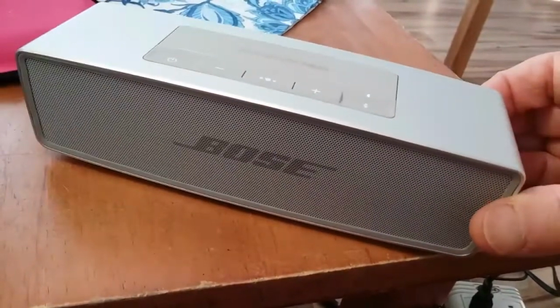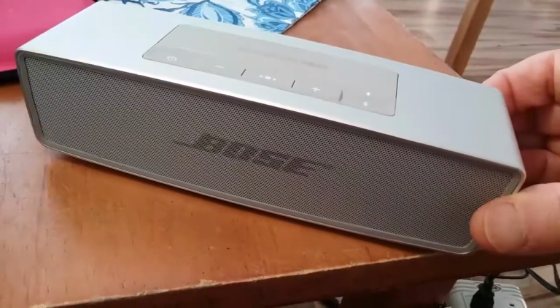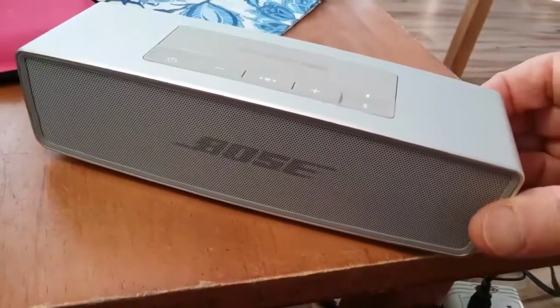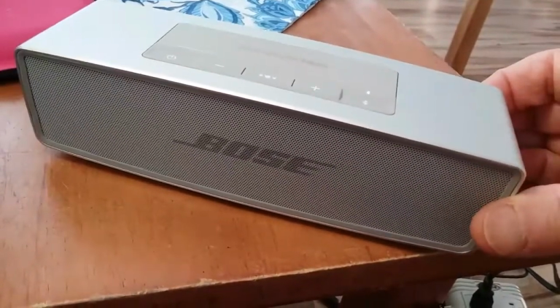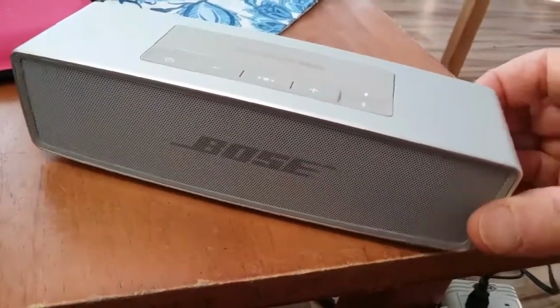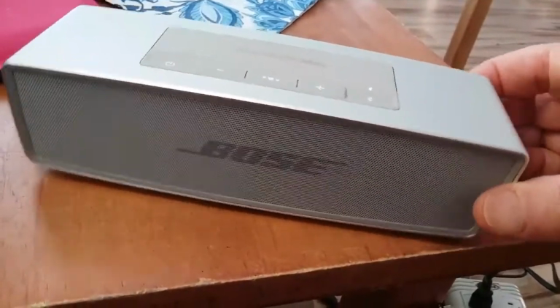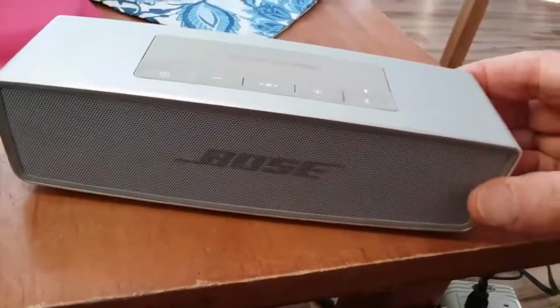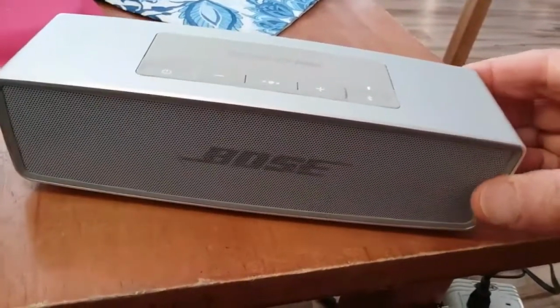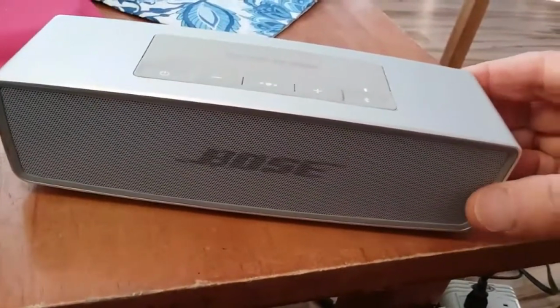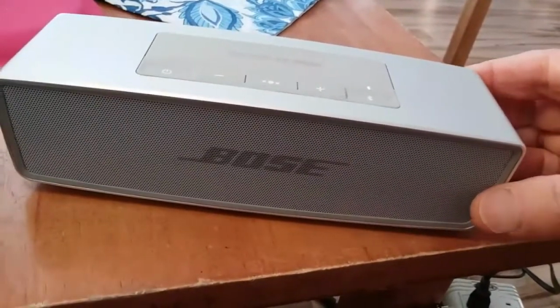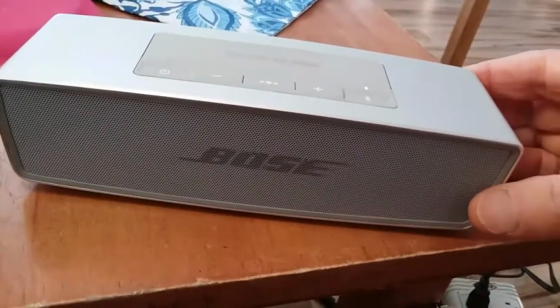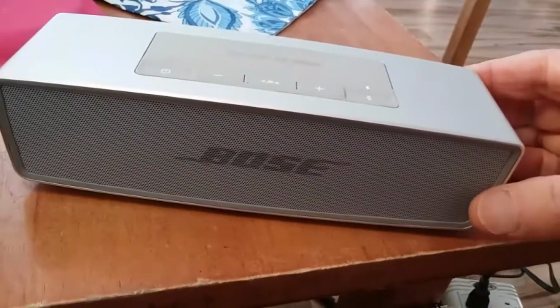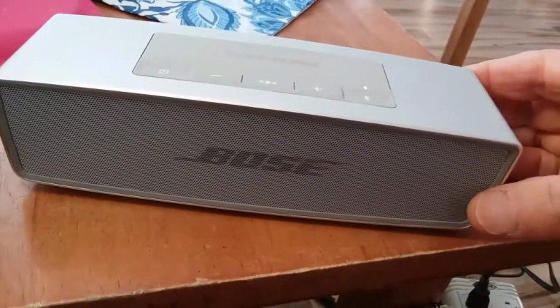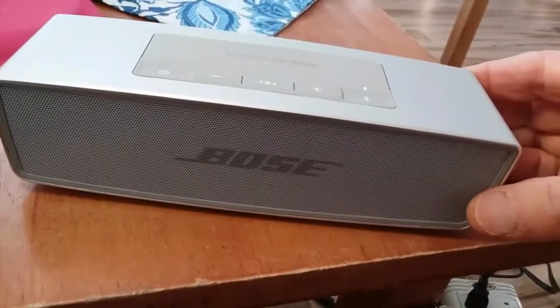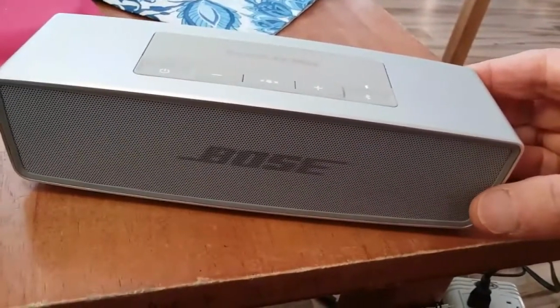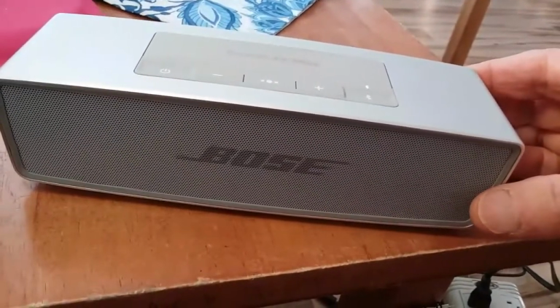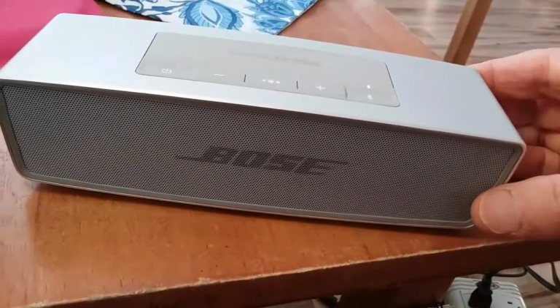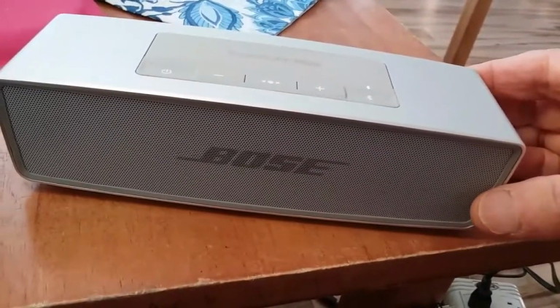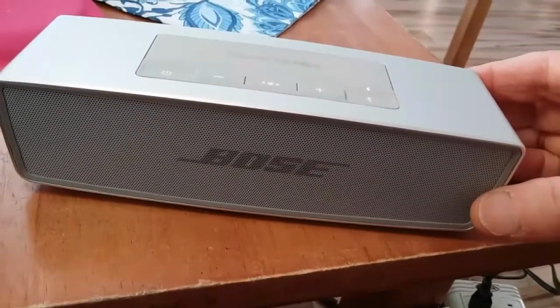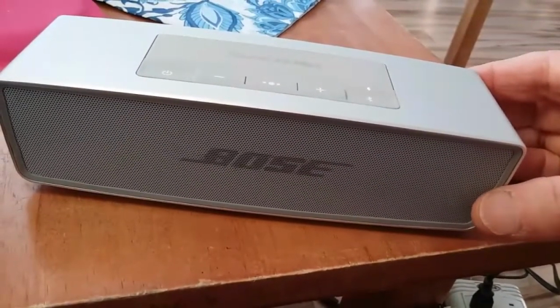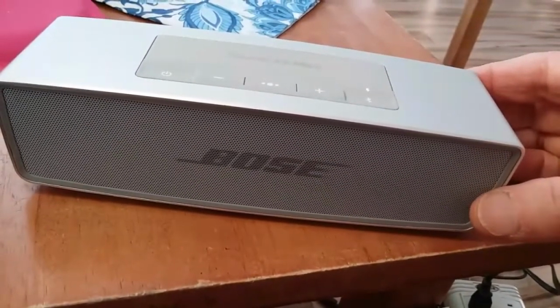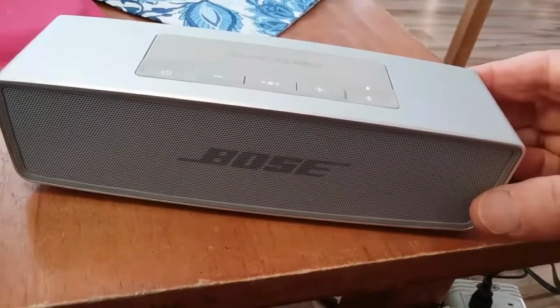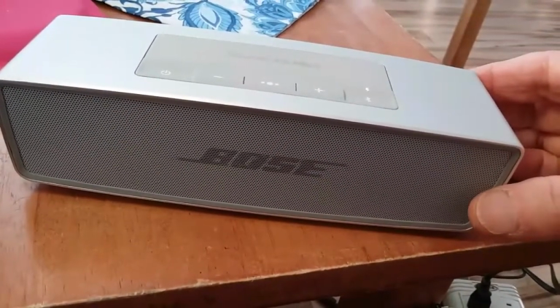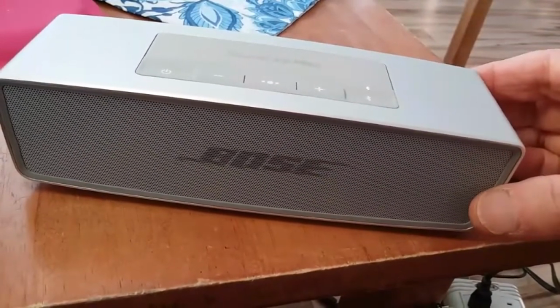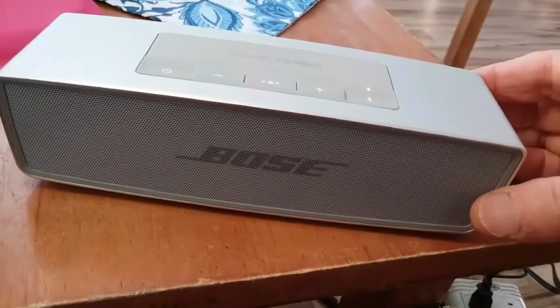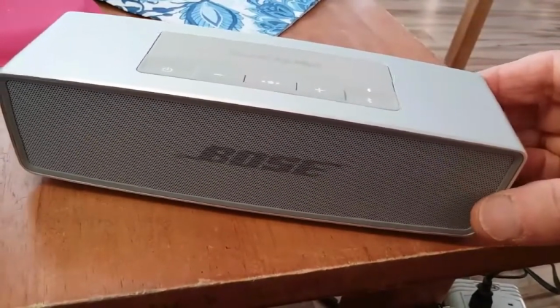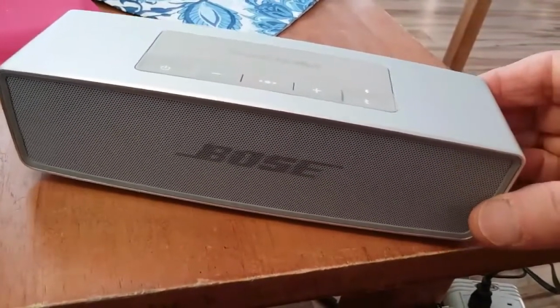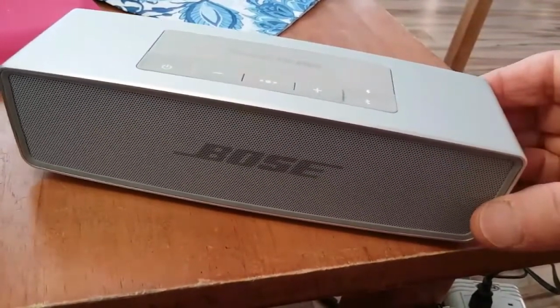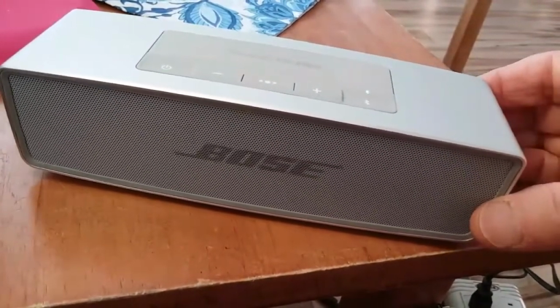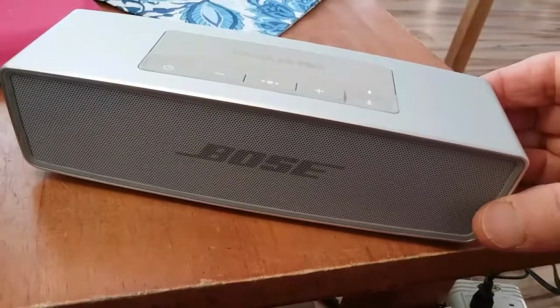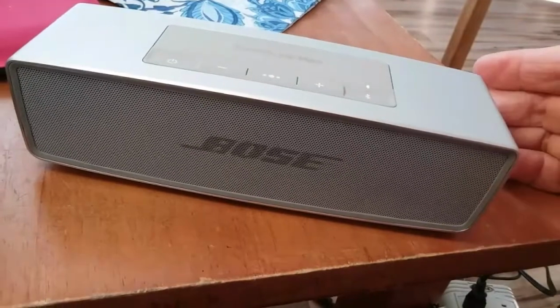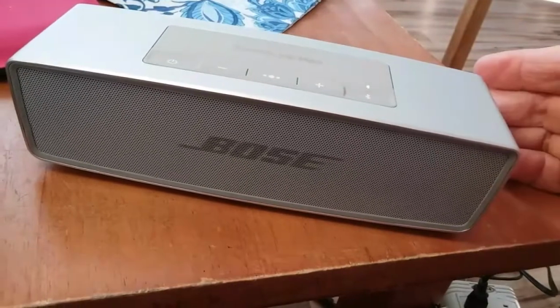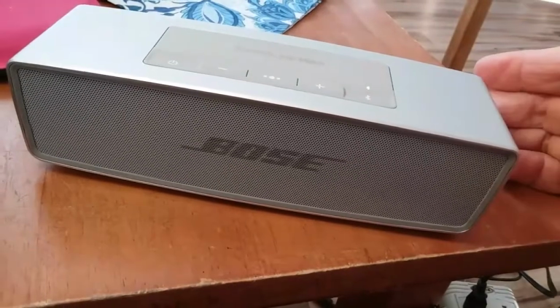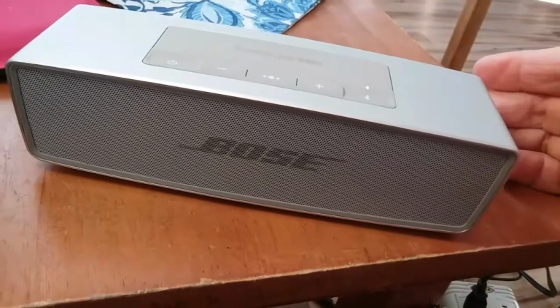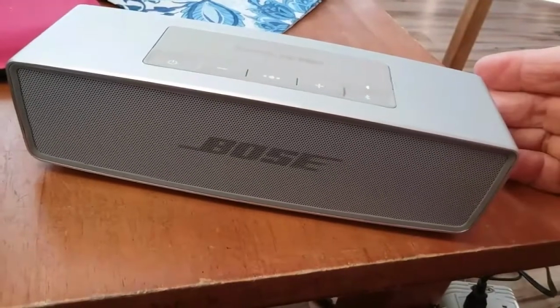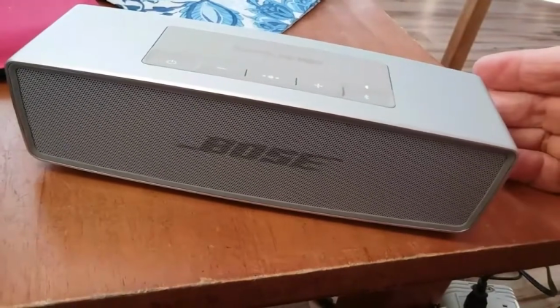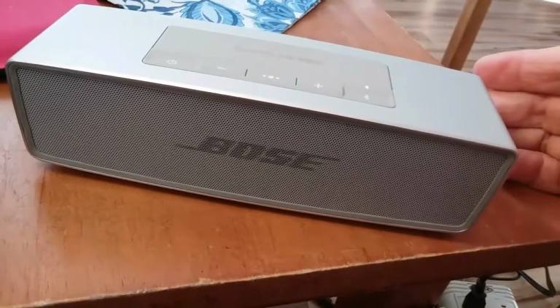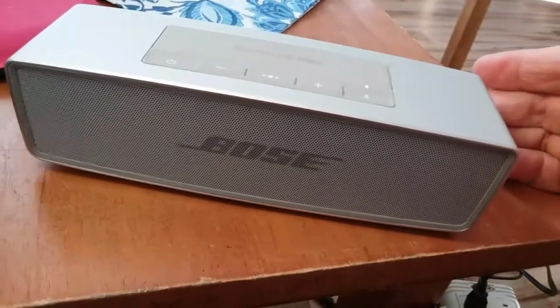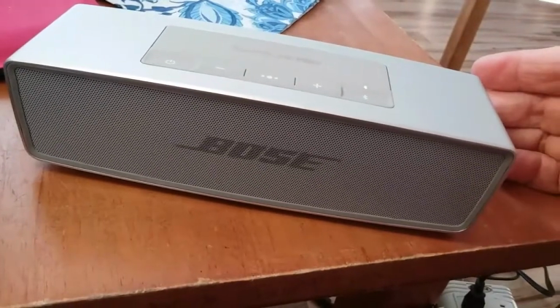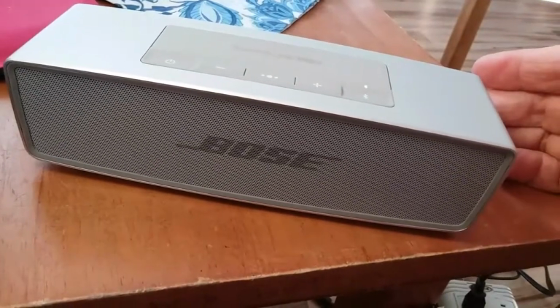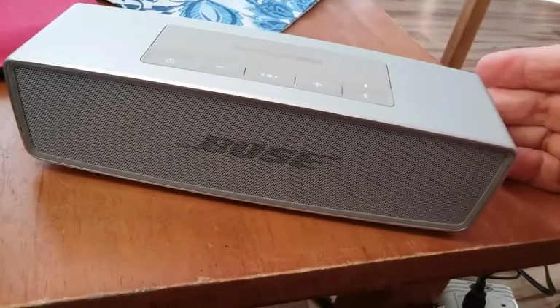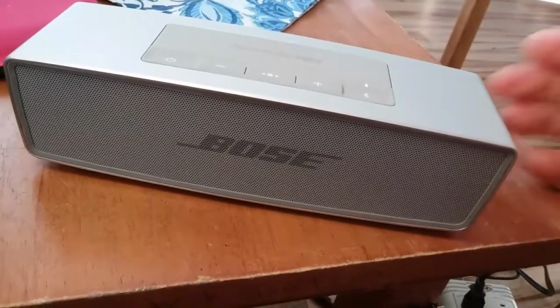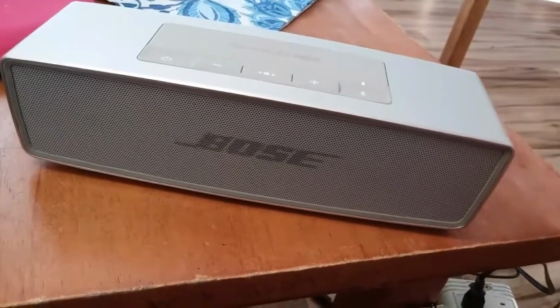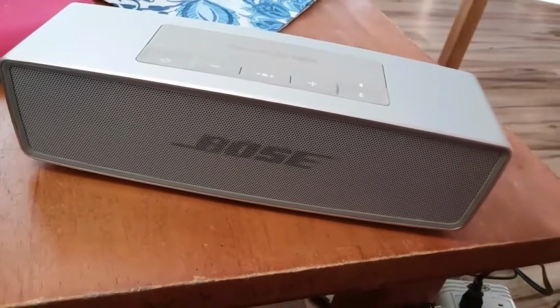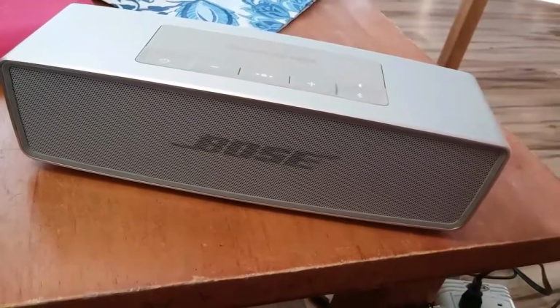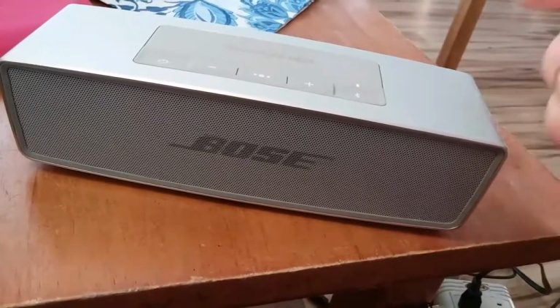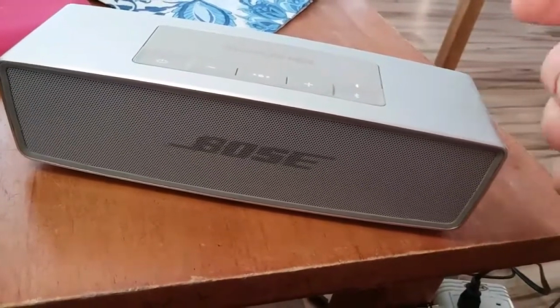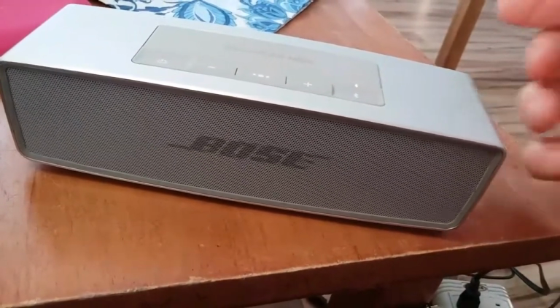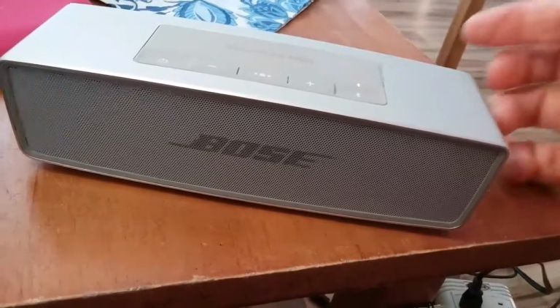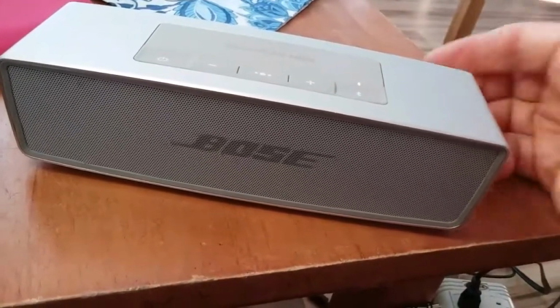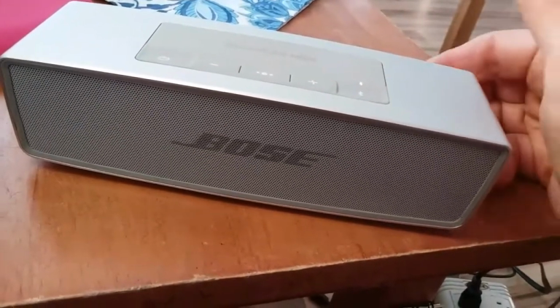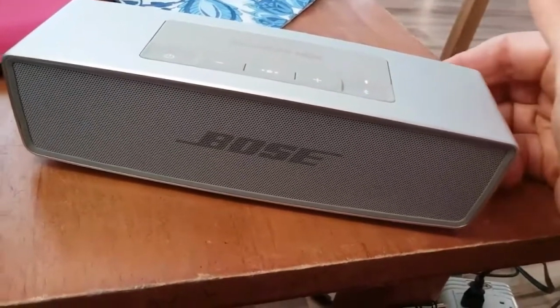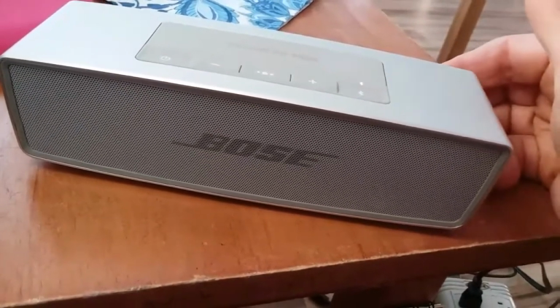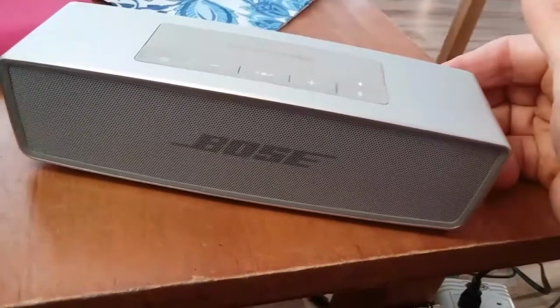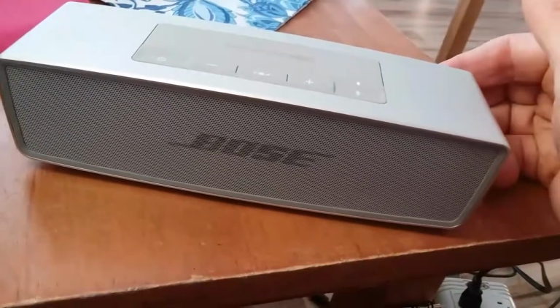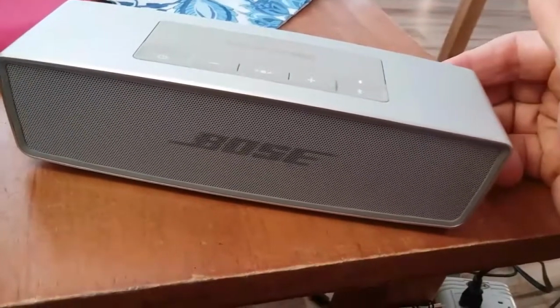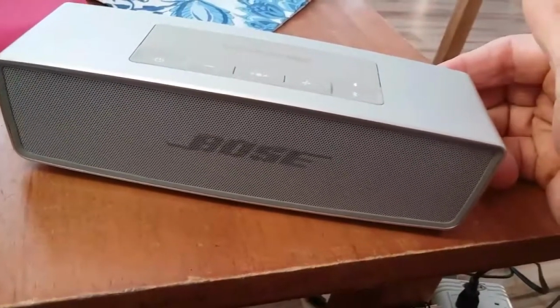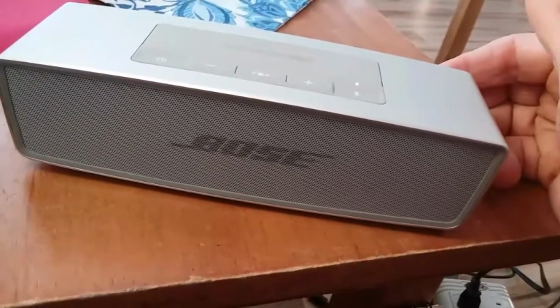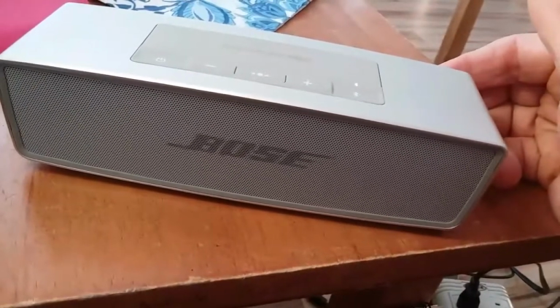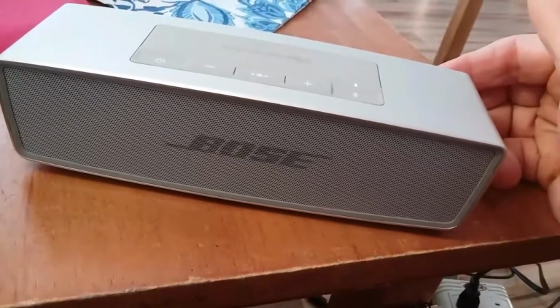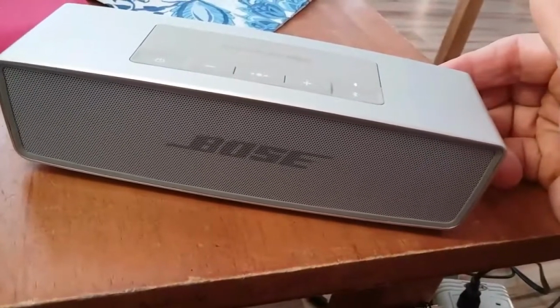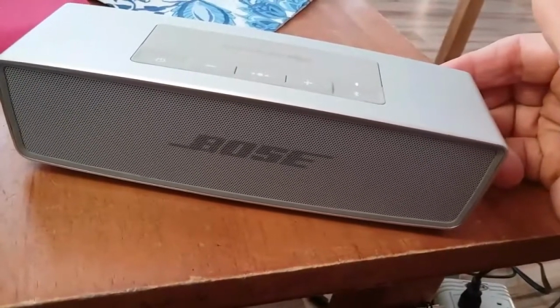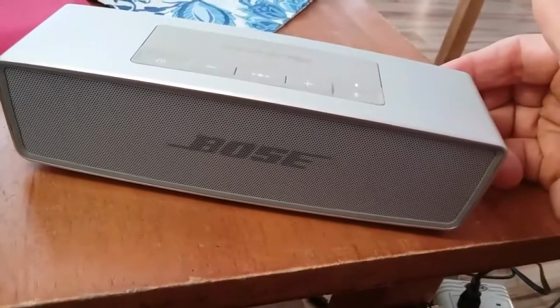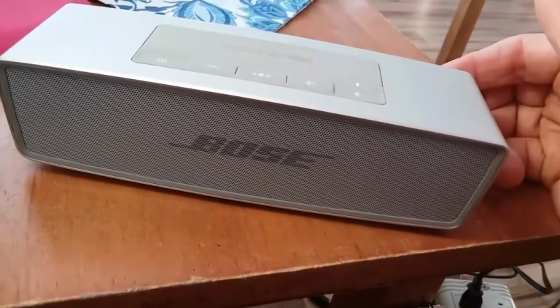So it's my first foray into Bluetooth speakers. Thanks for tuning in, and look forward to reading your comments below.